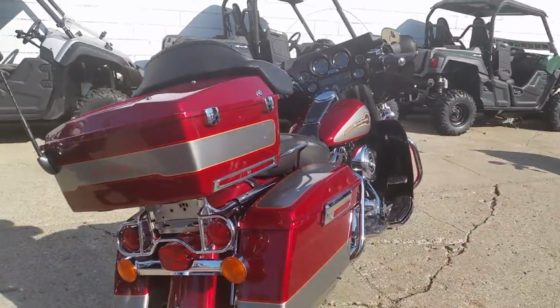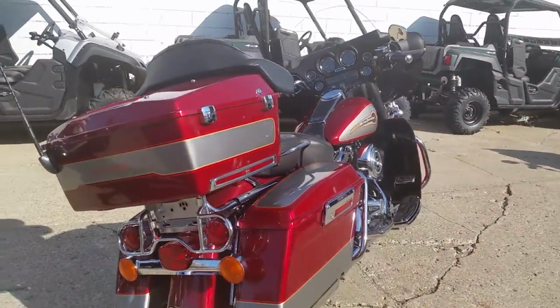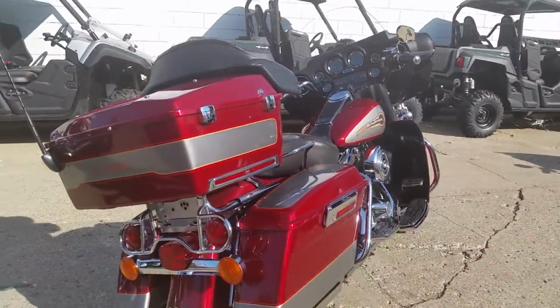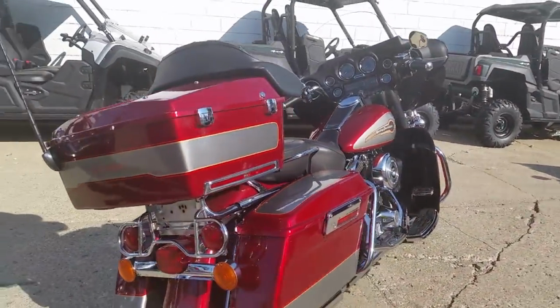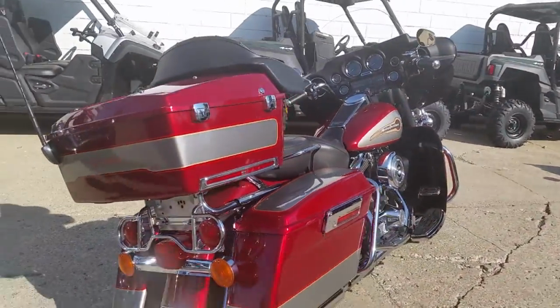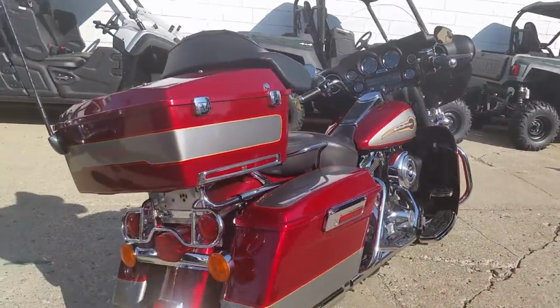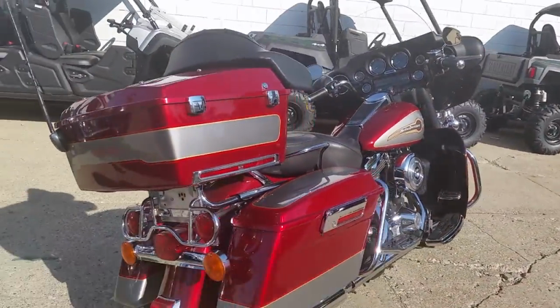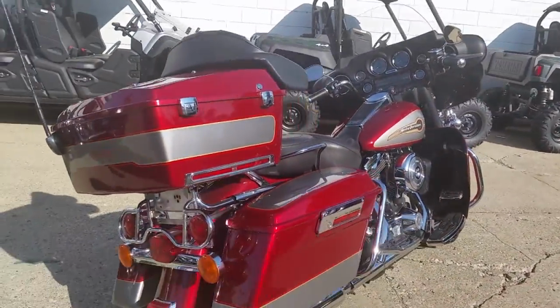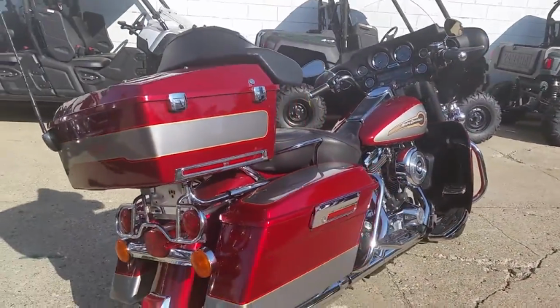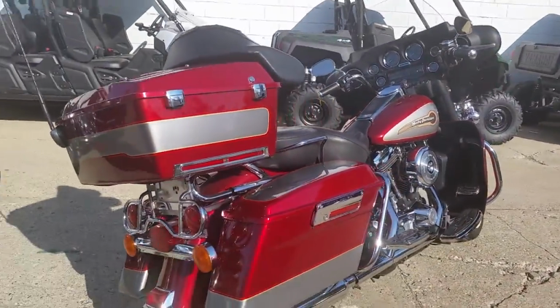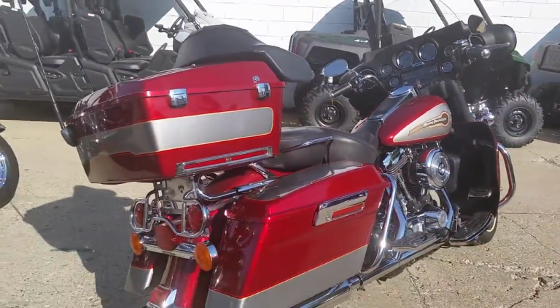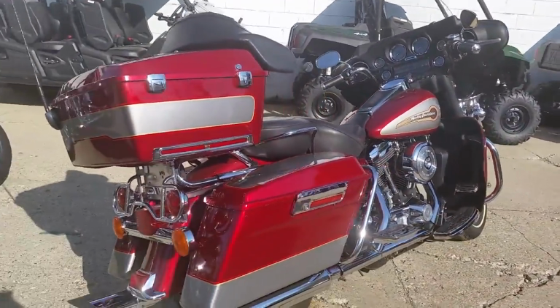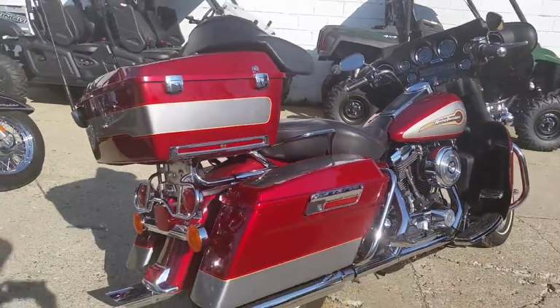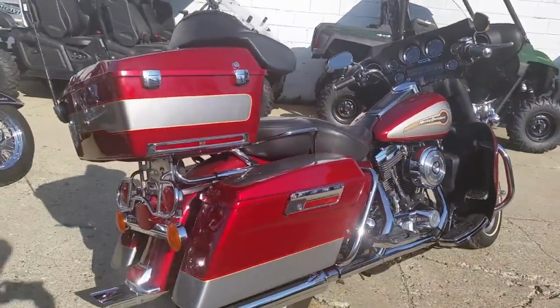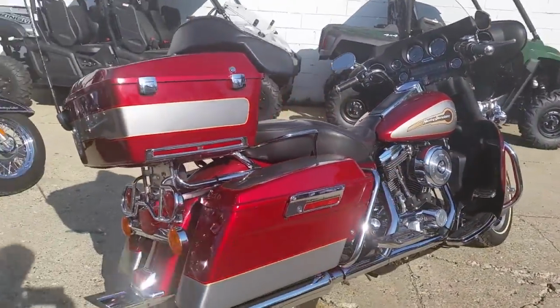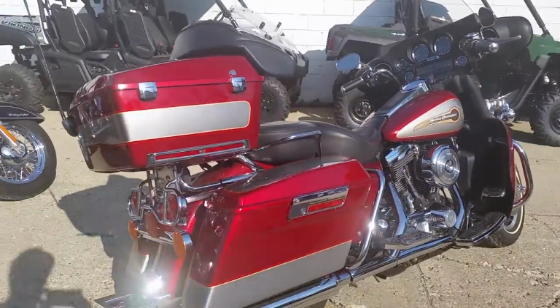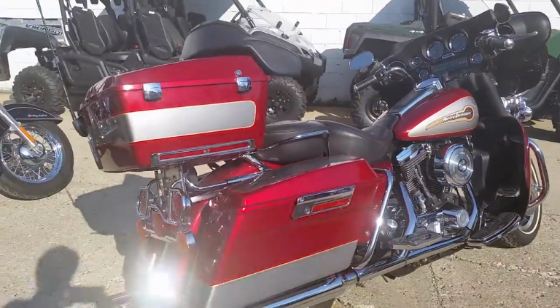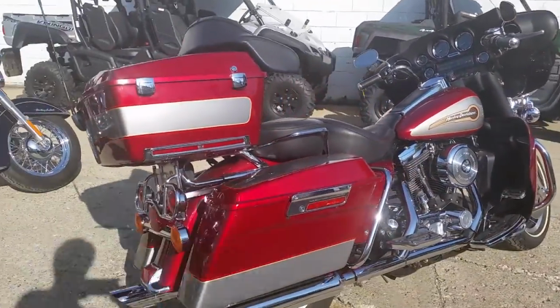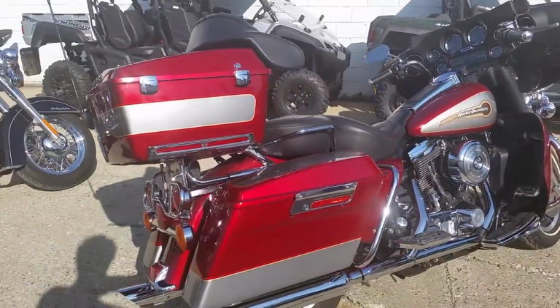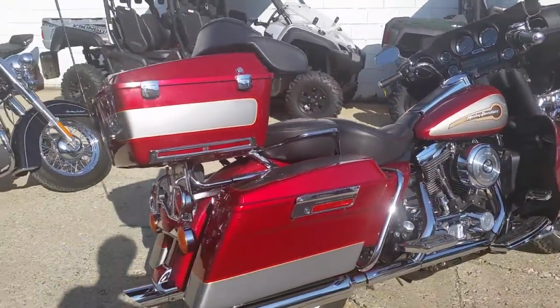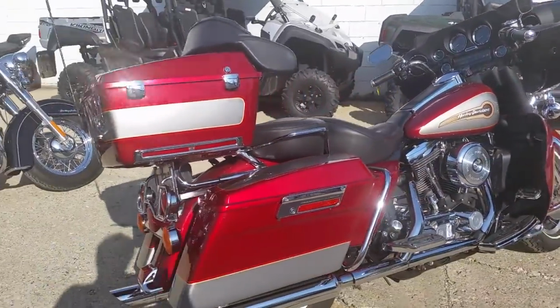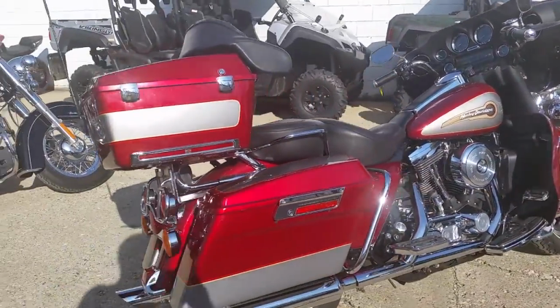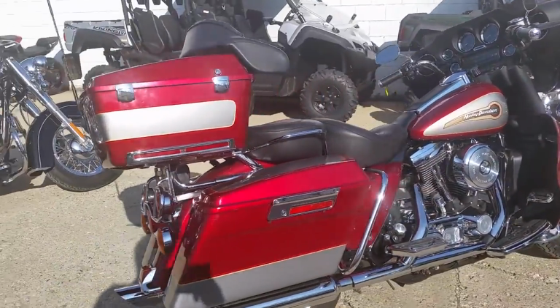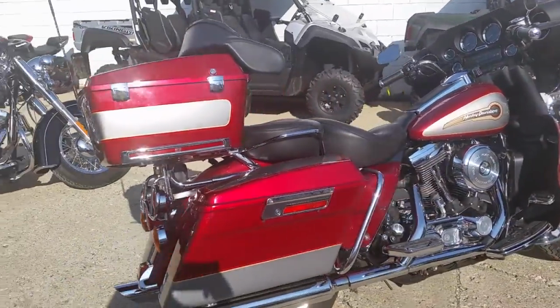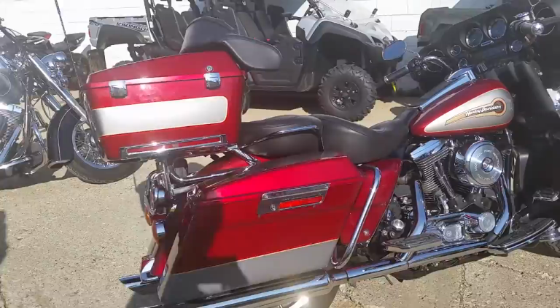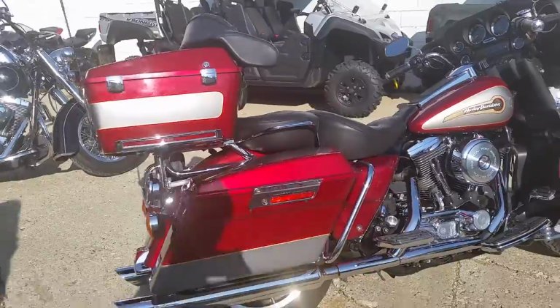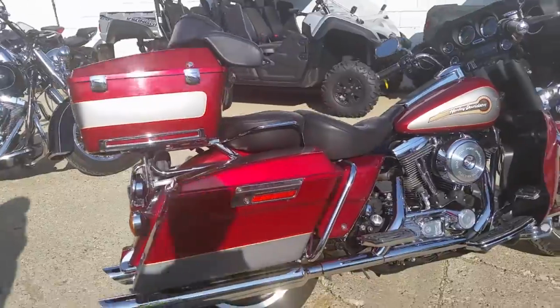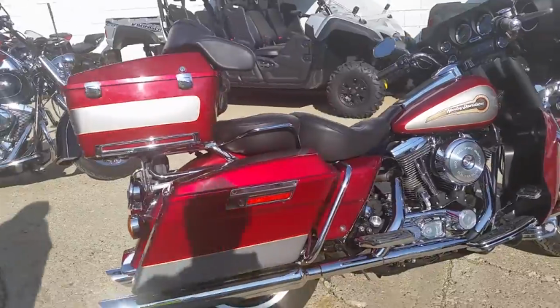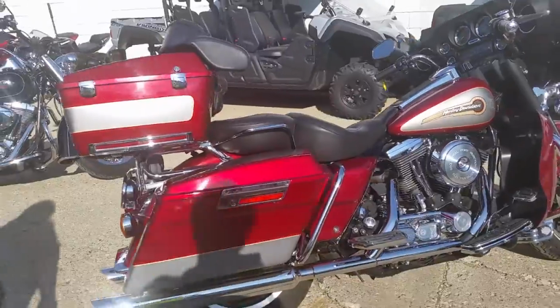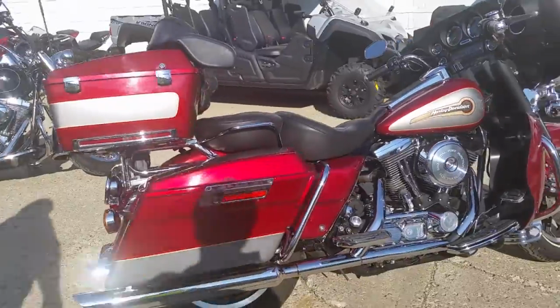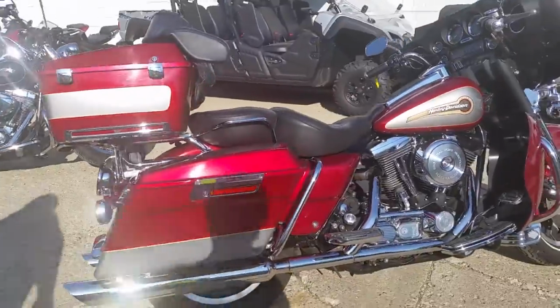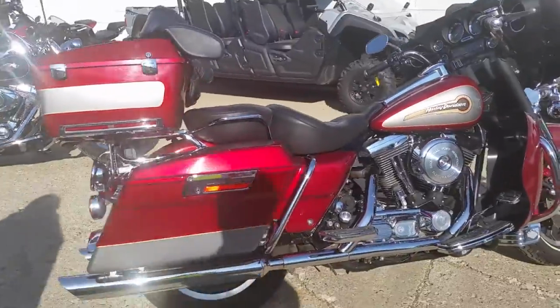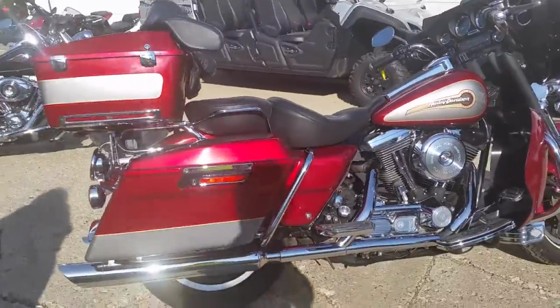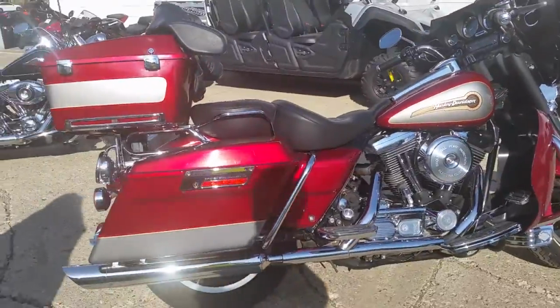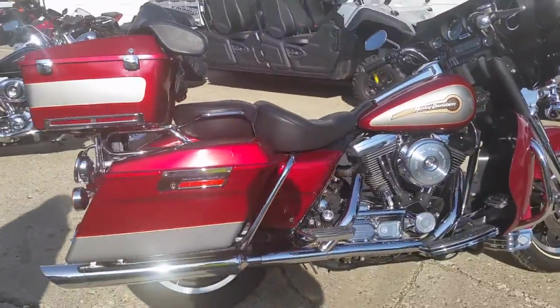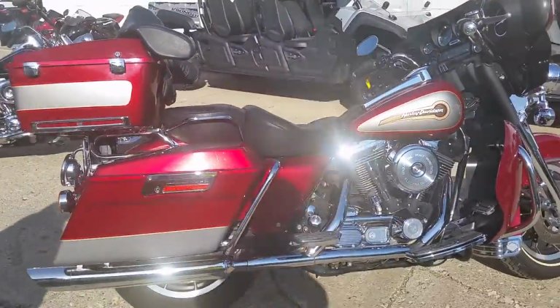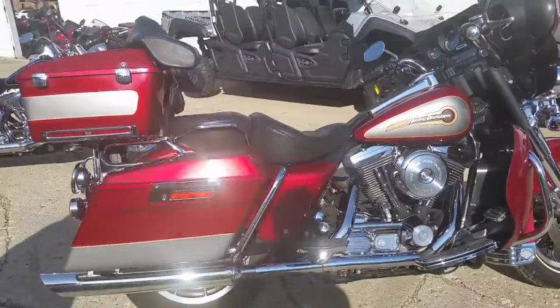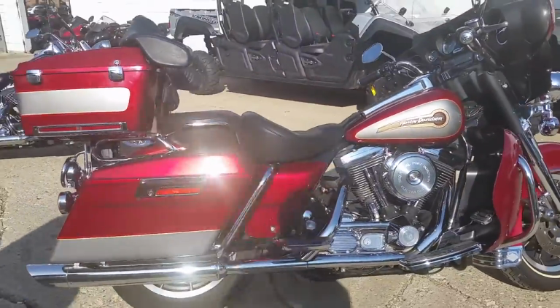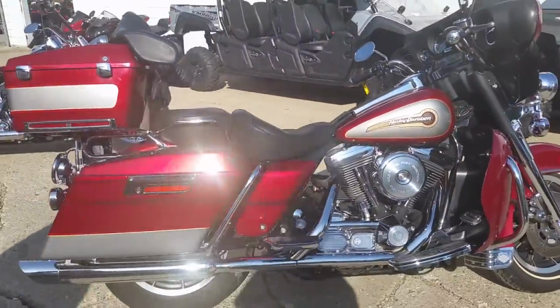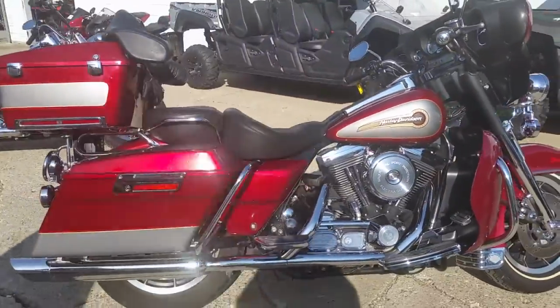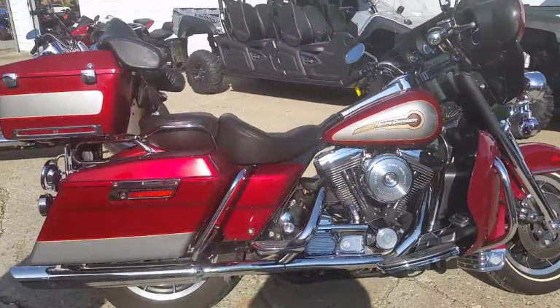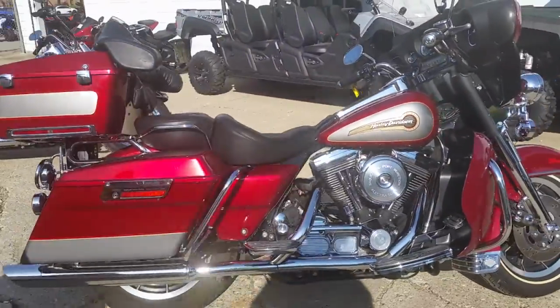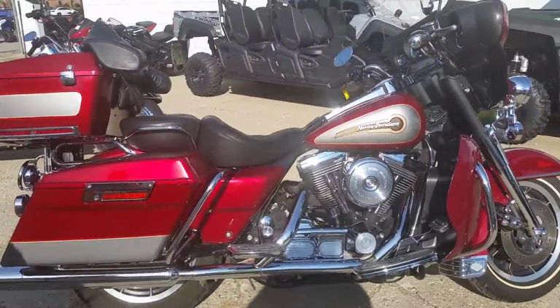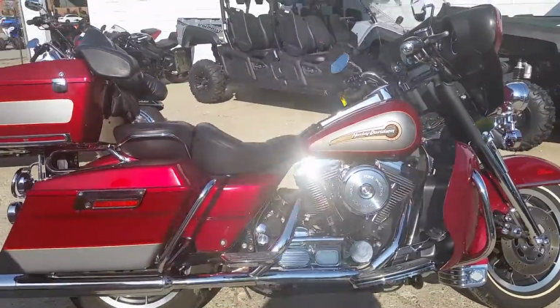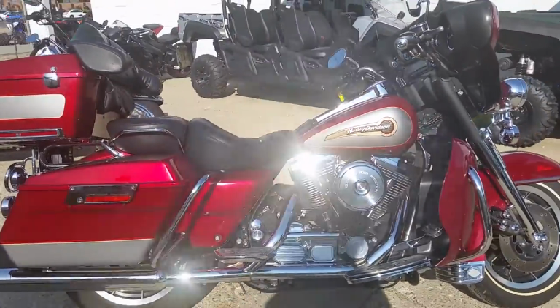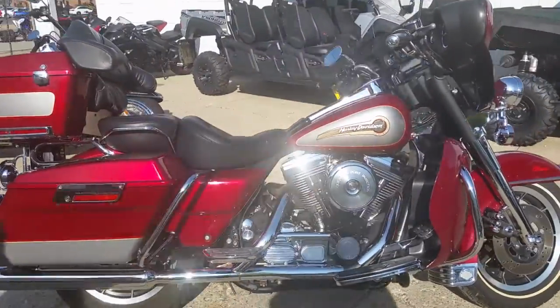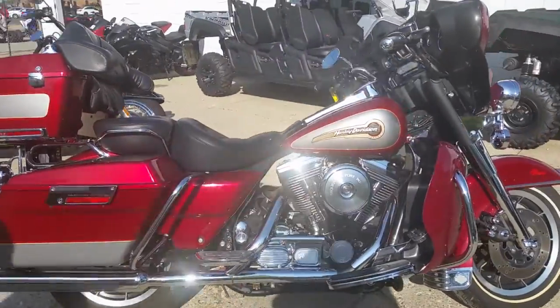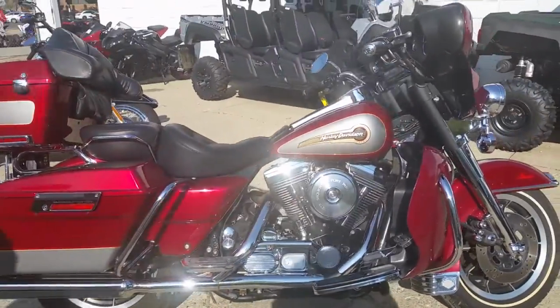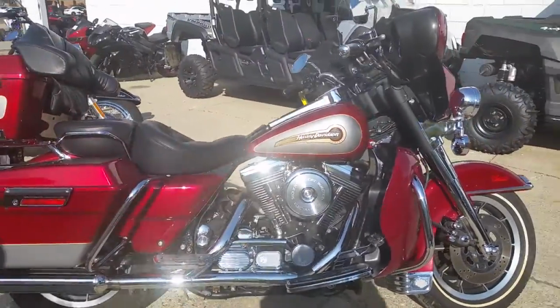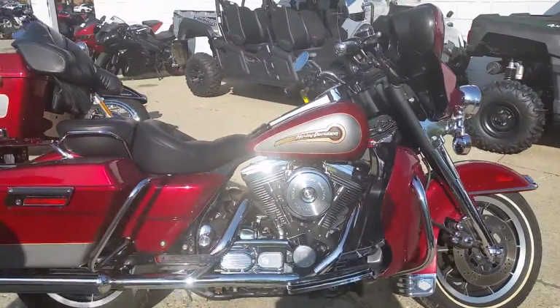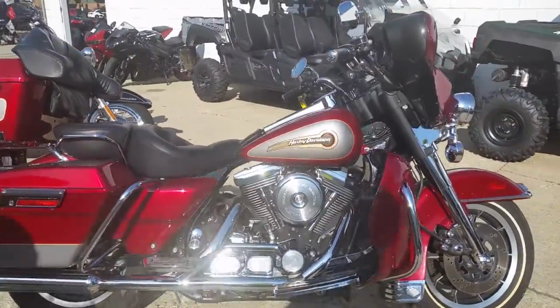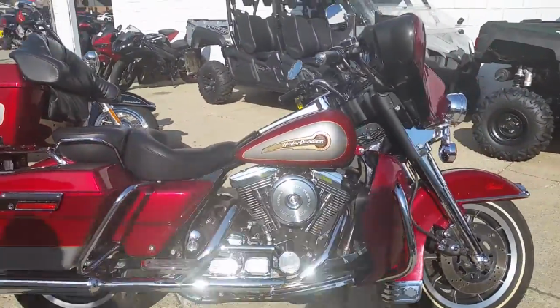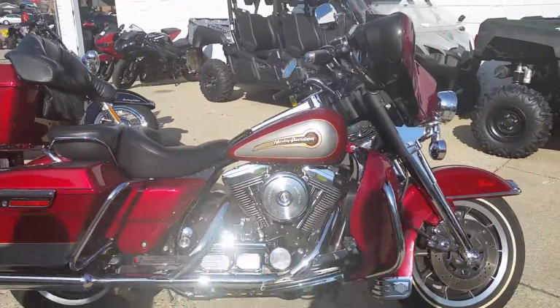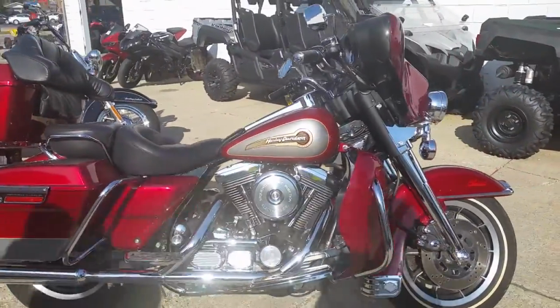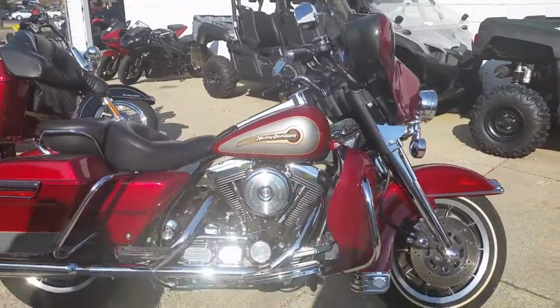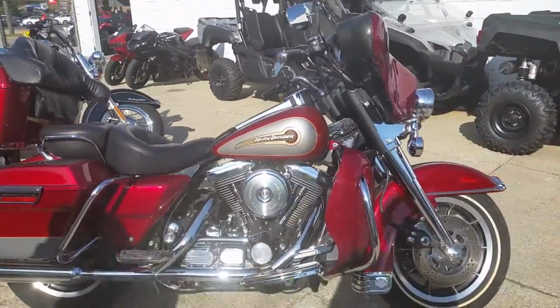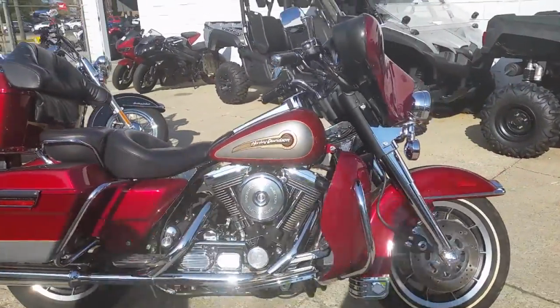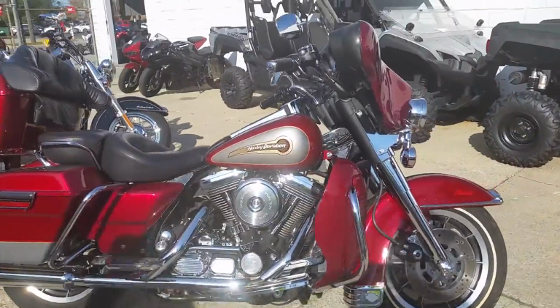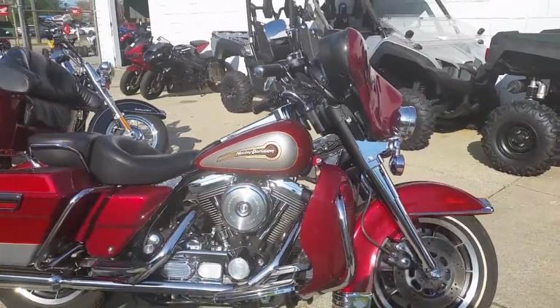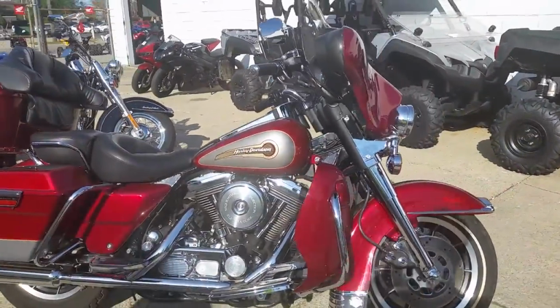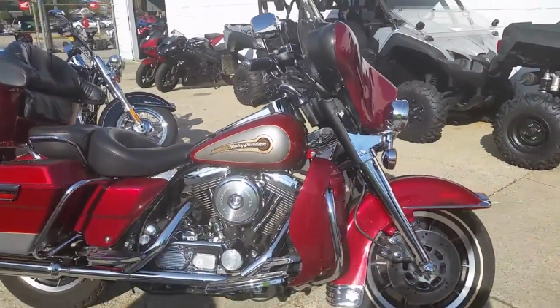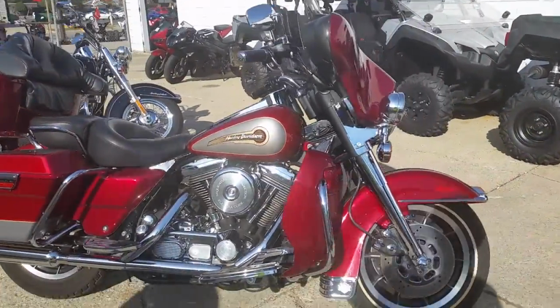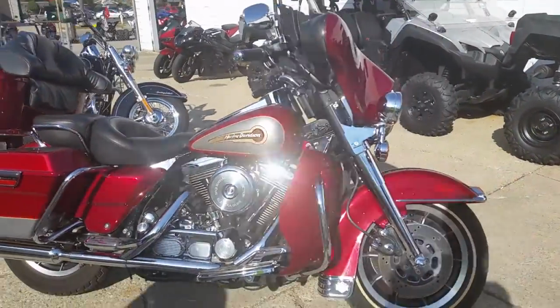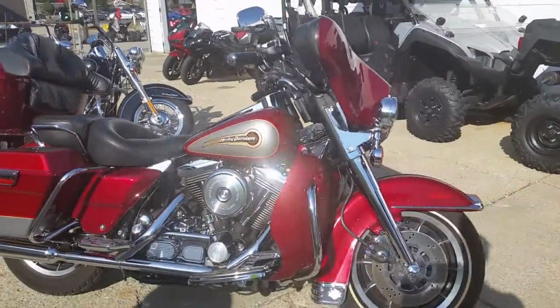It's got the tour pack, radio, tons of chrome and more, and only 37,000 miles. This one is ready for the open road.